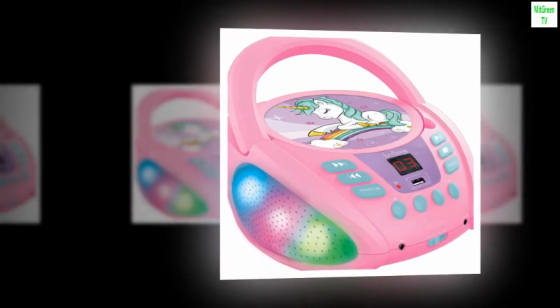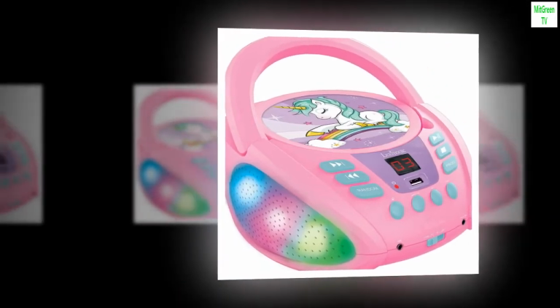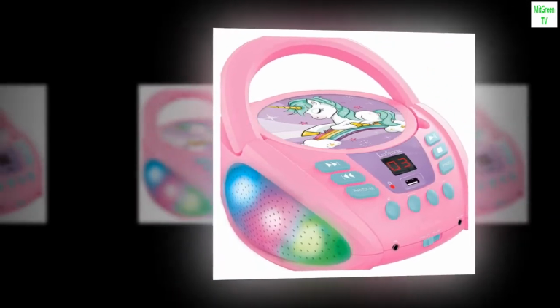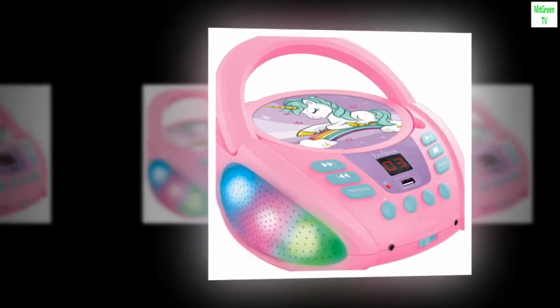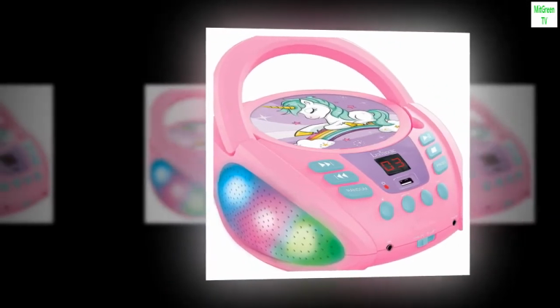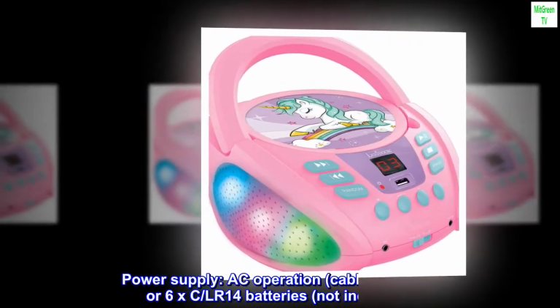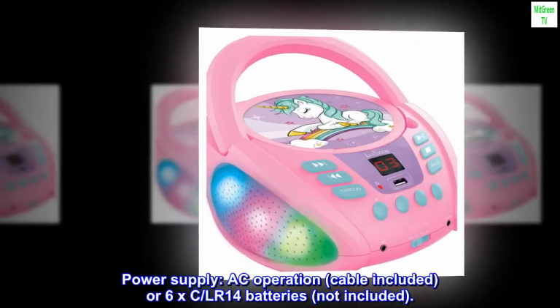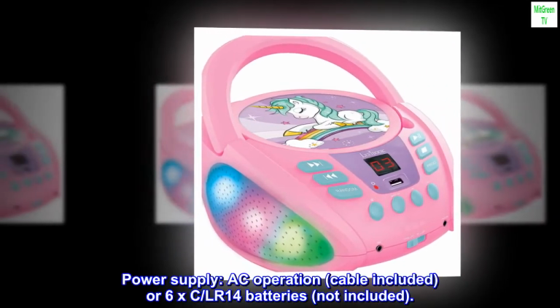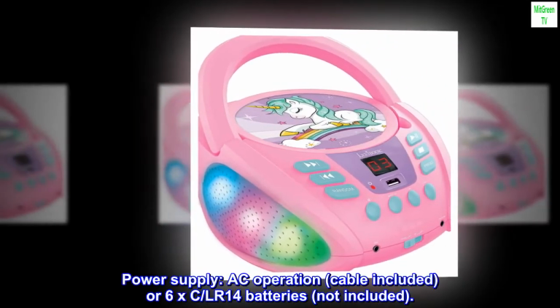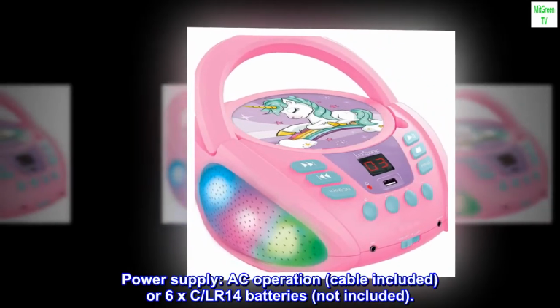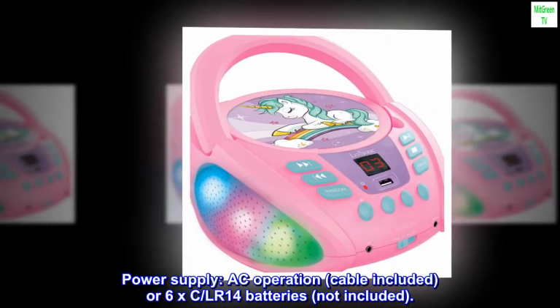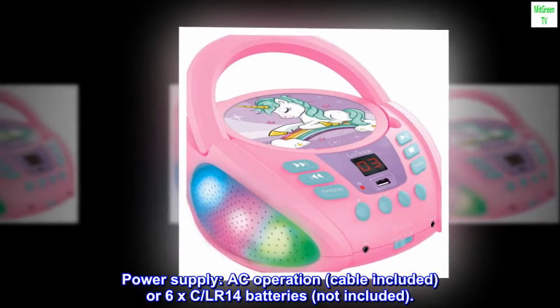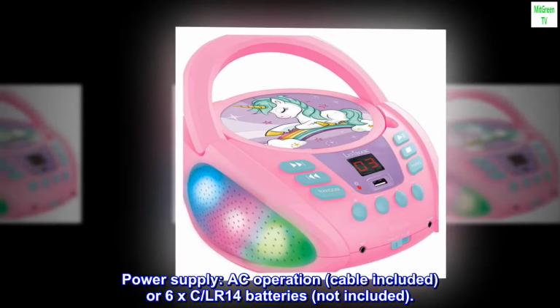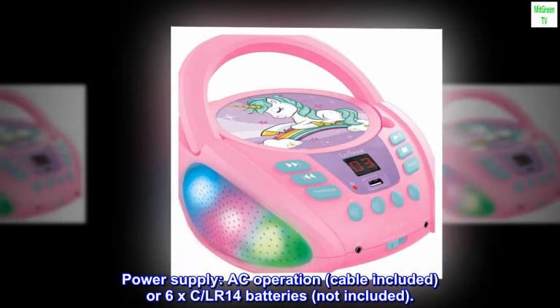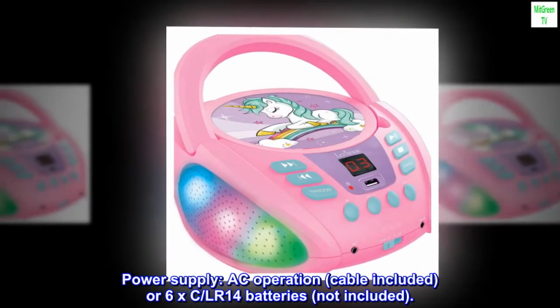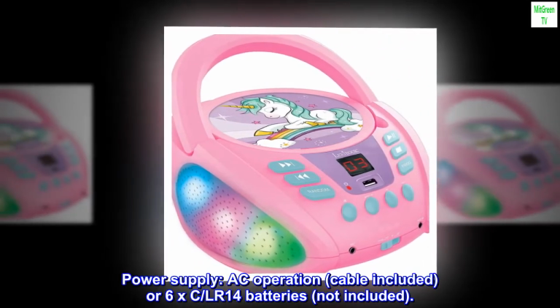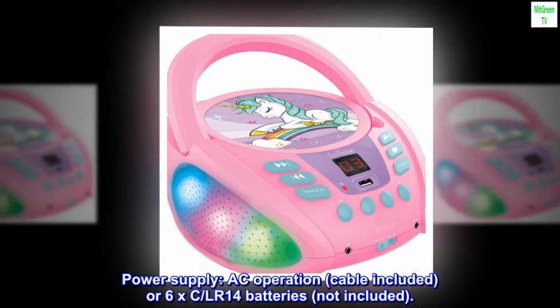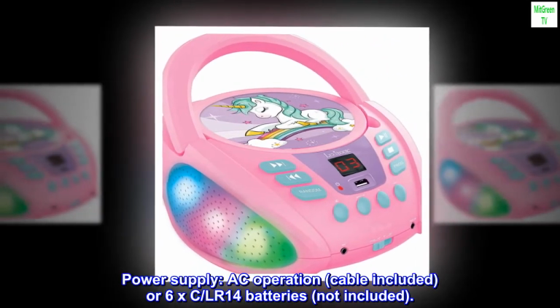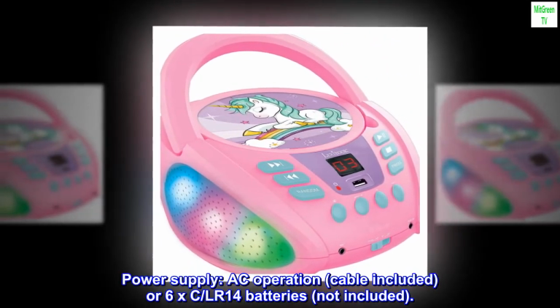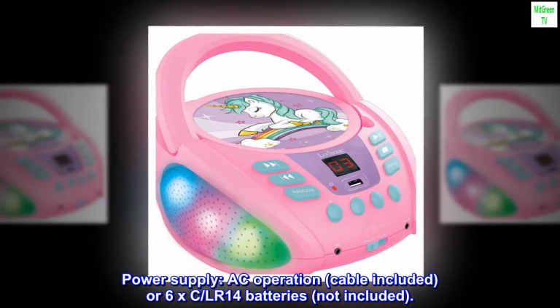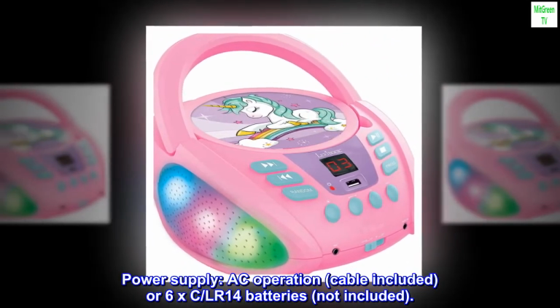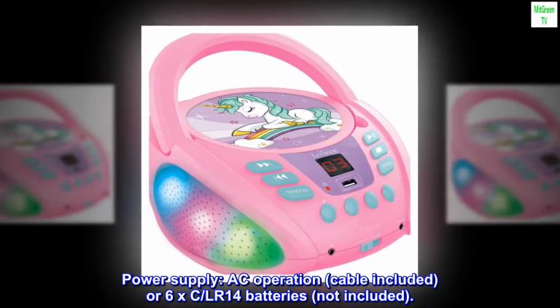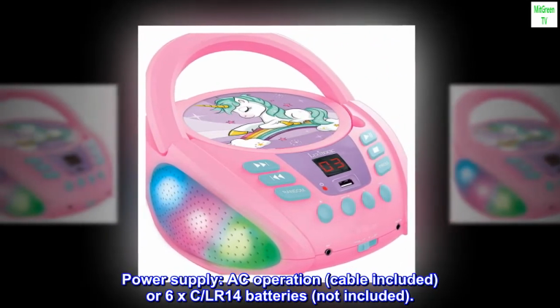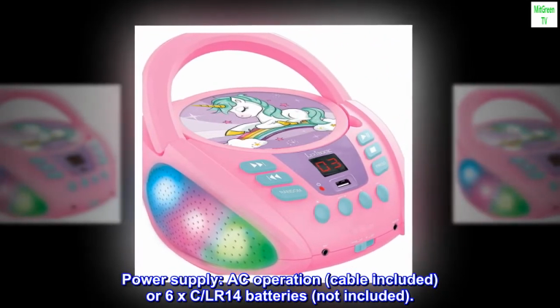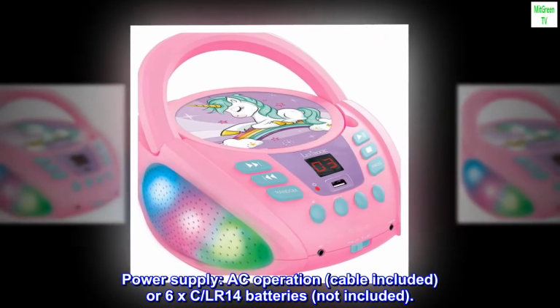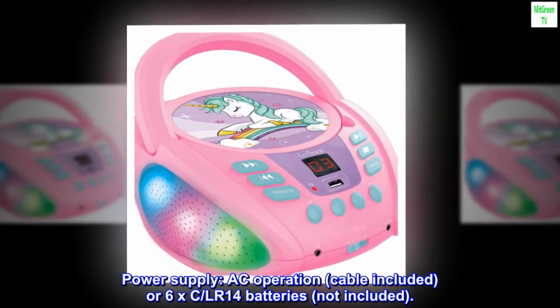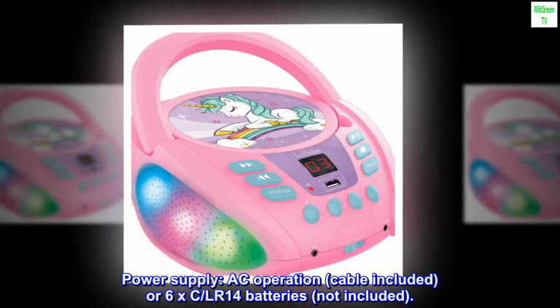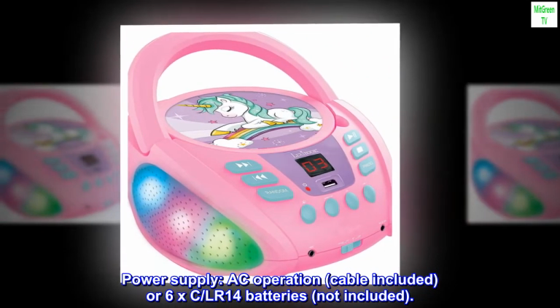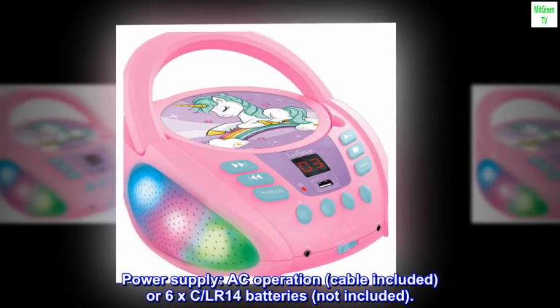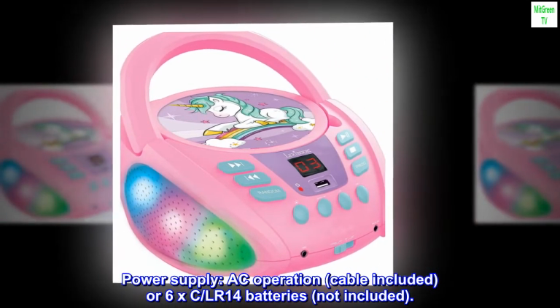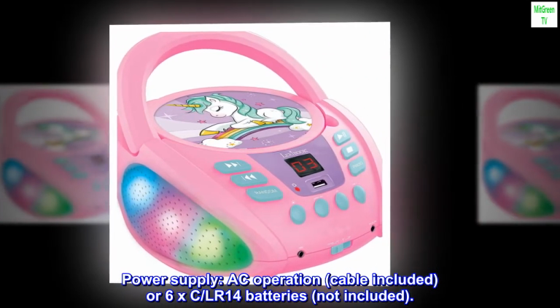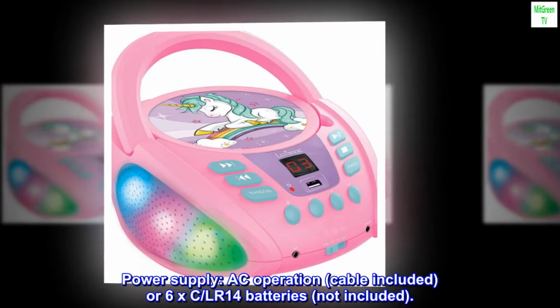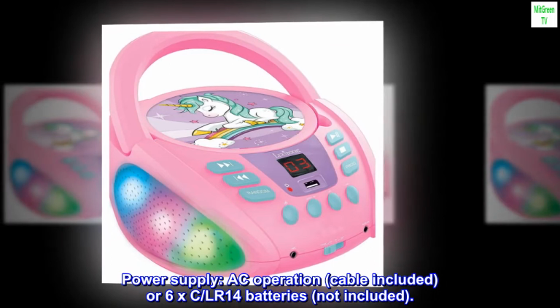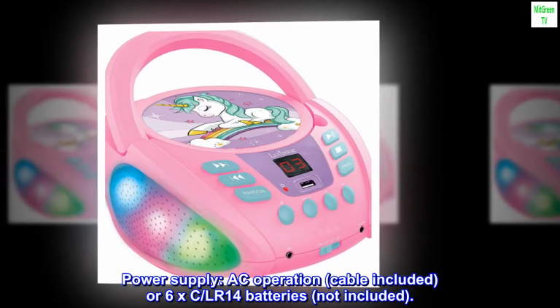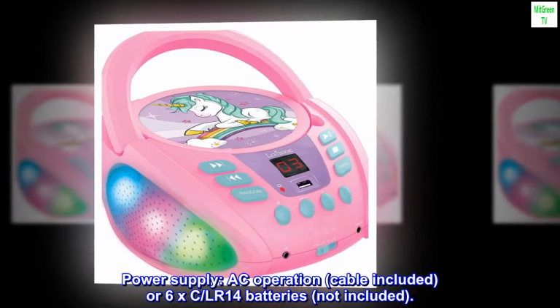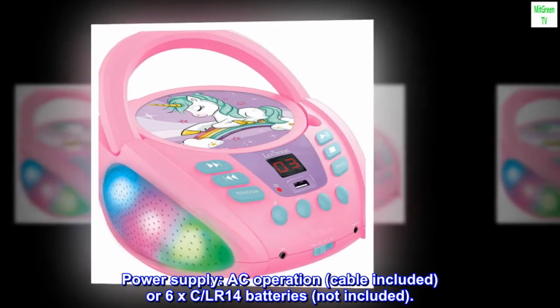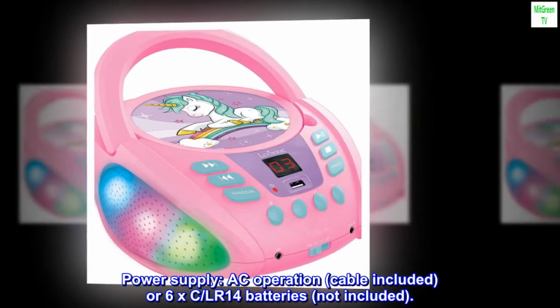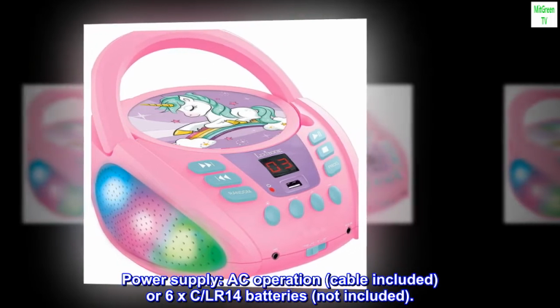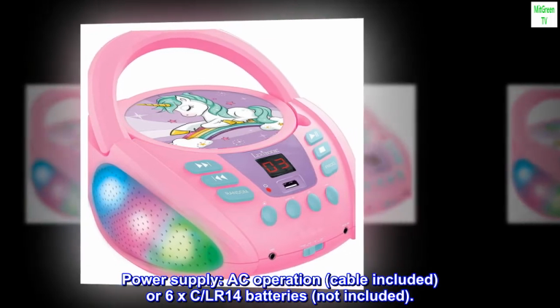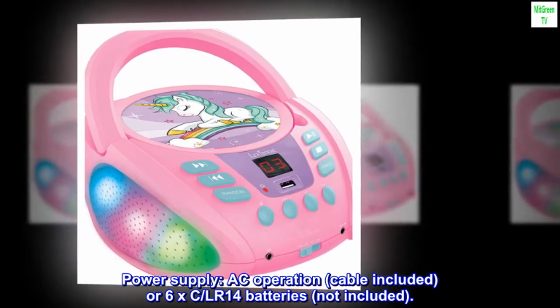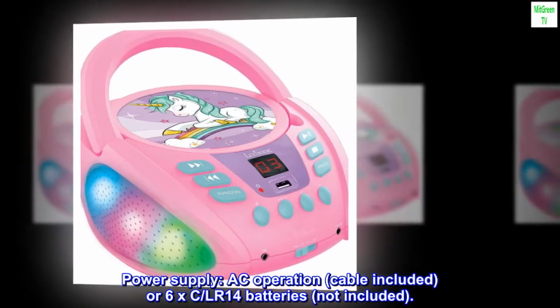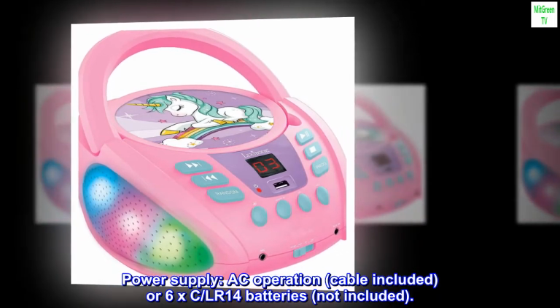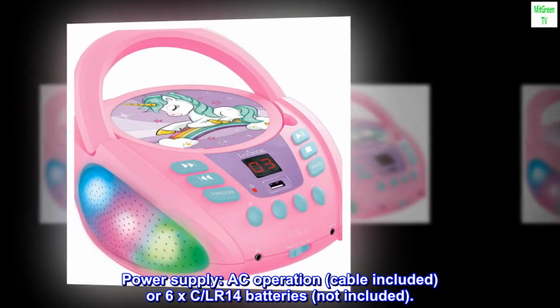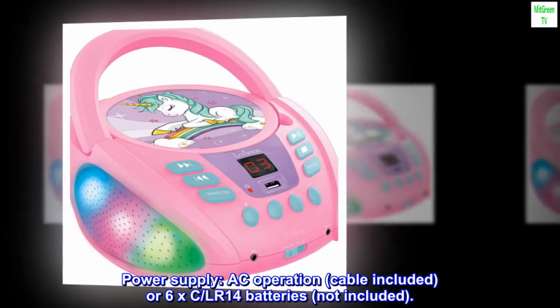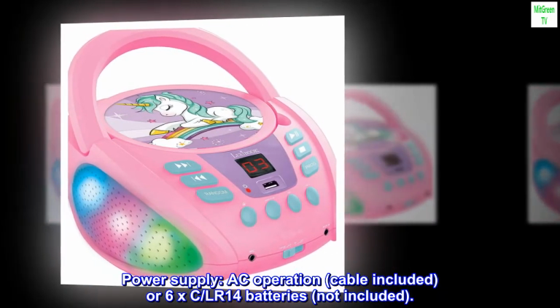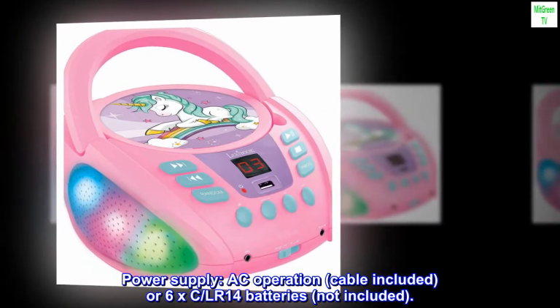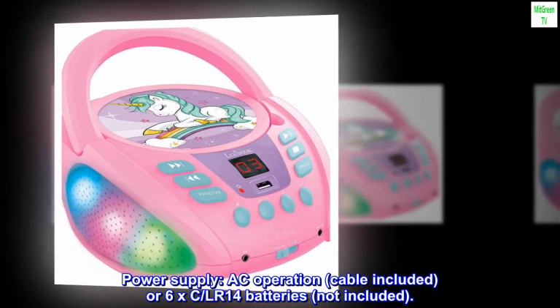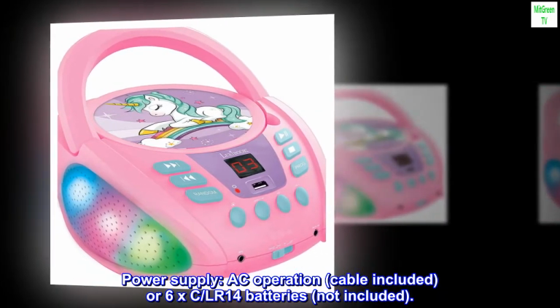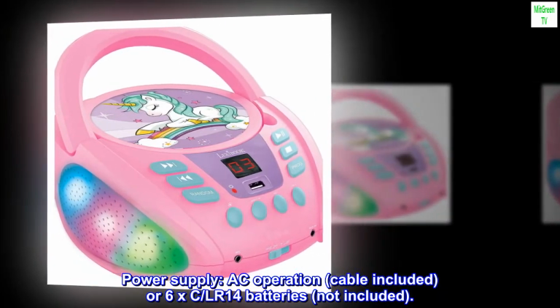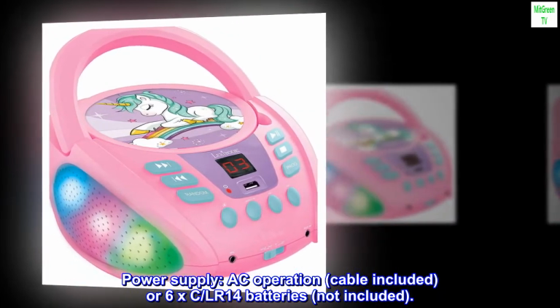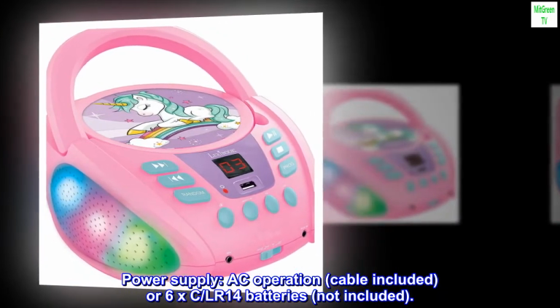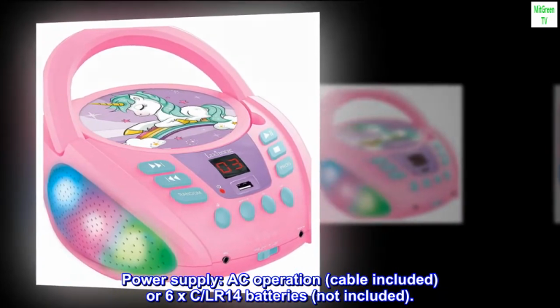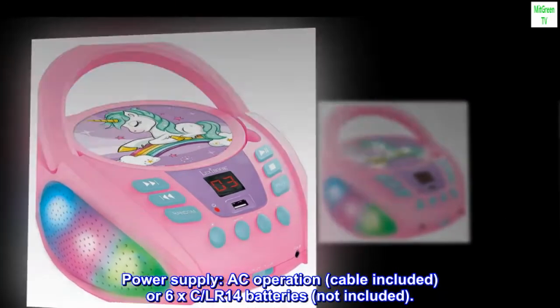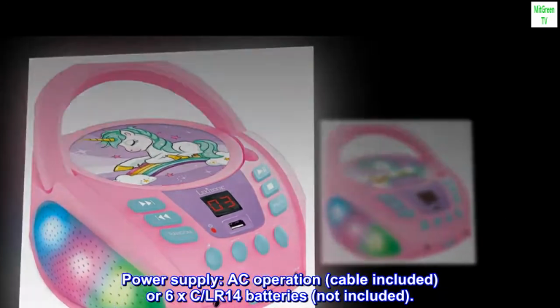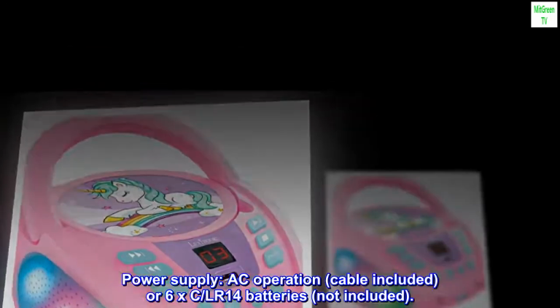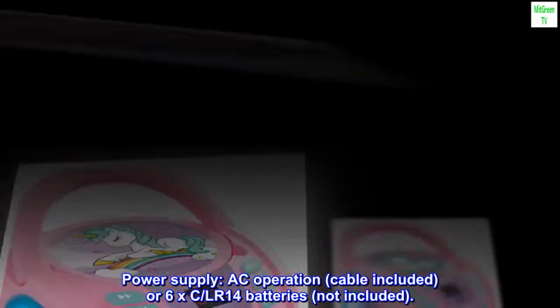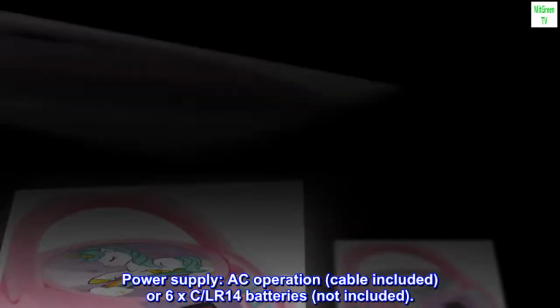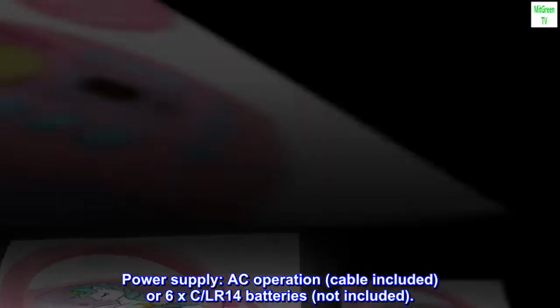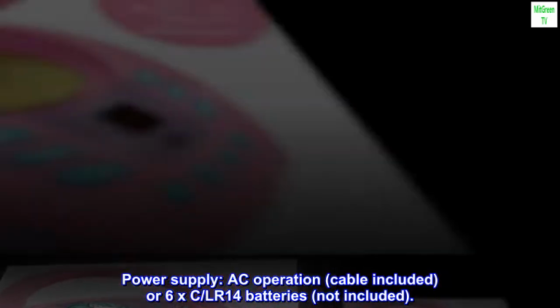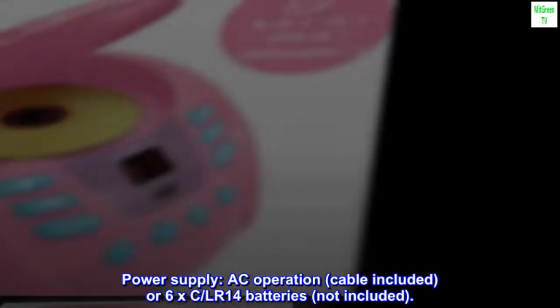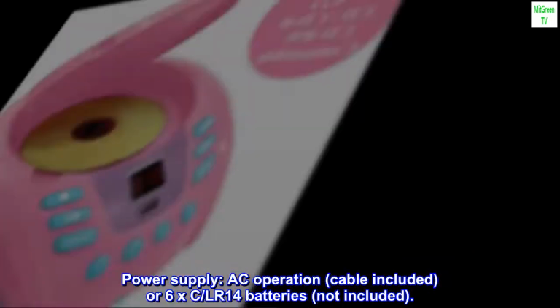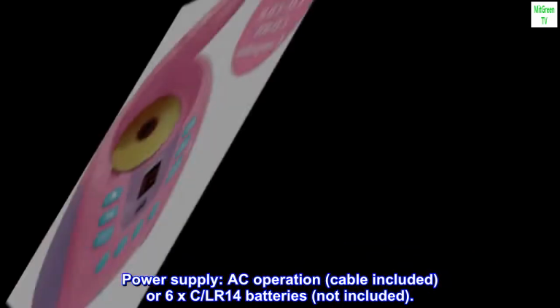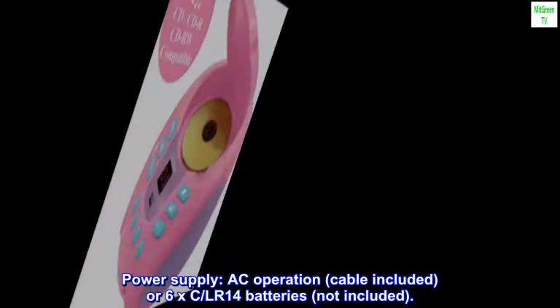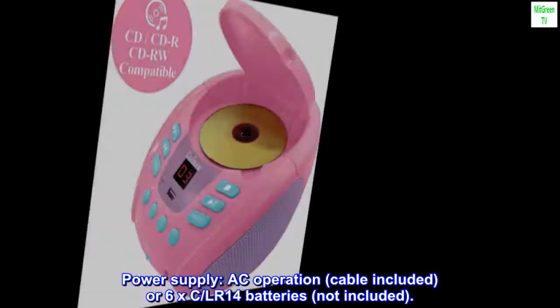Power supply: AC operation with cable included, or 6 x C LR14 batteries, not included.